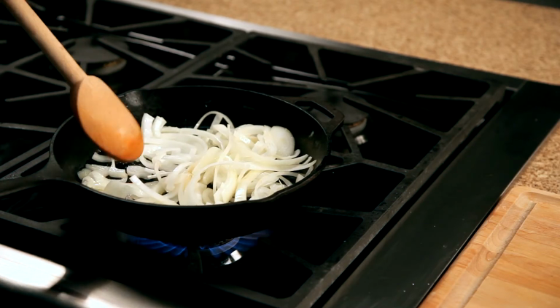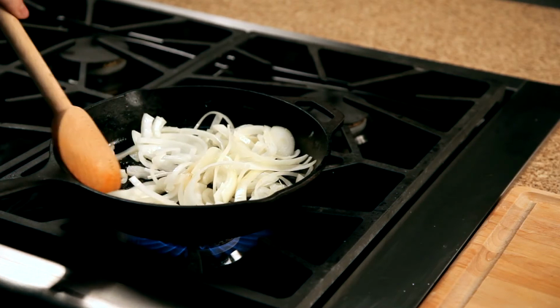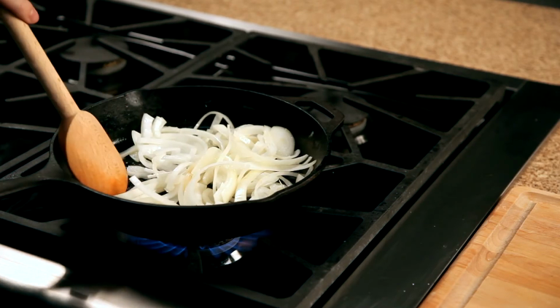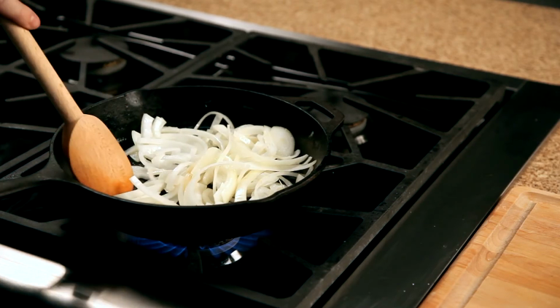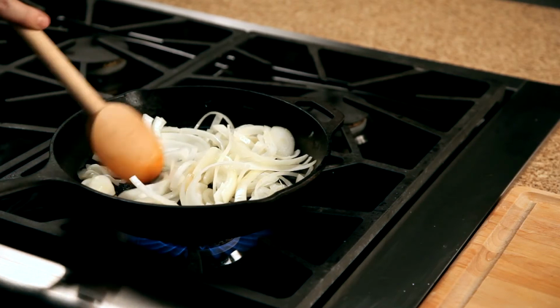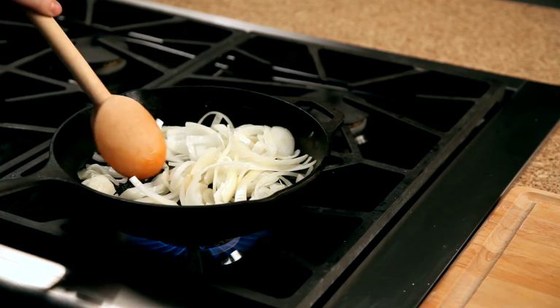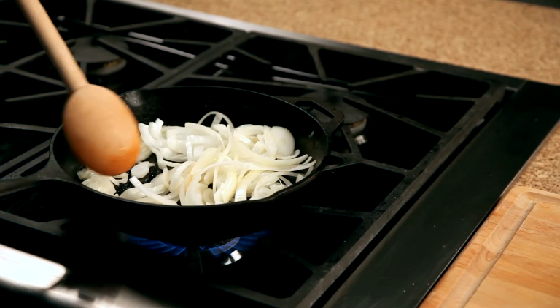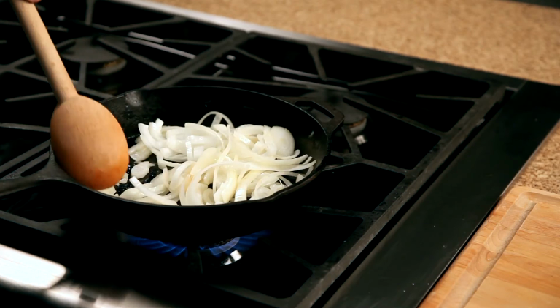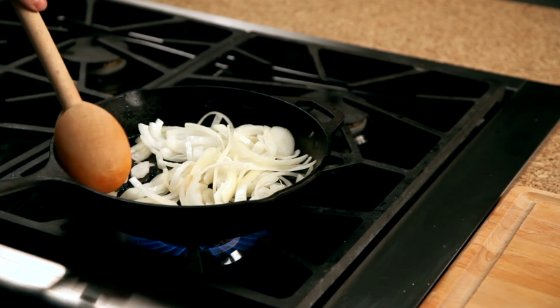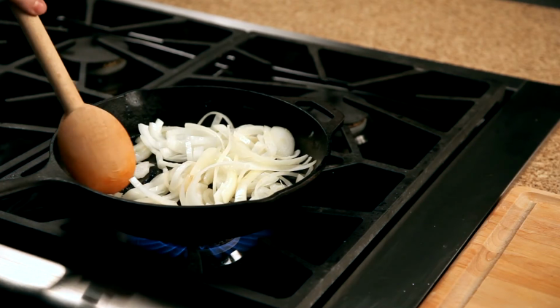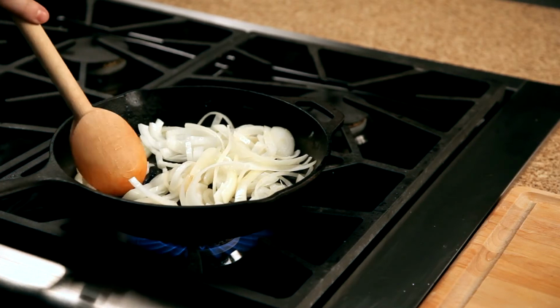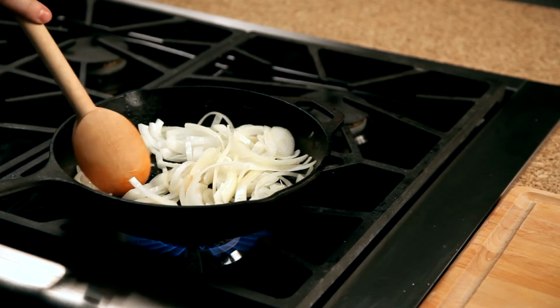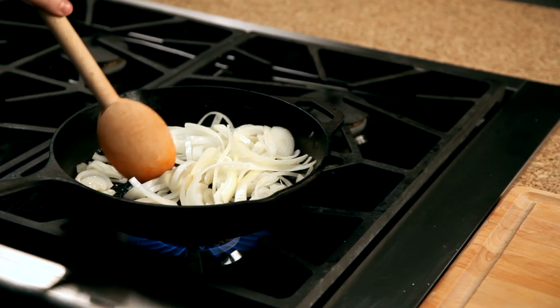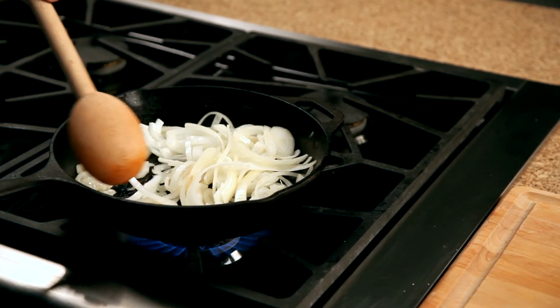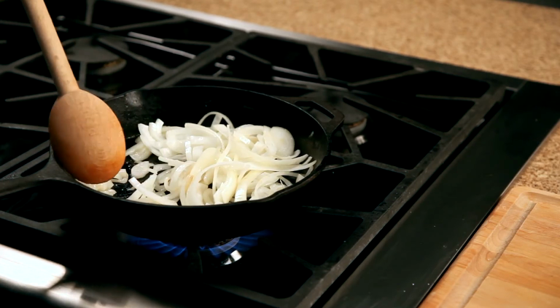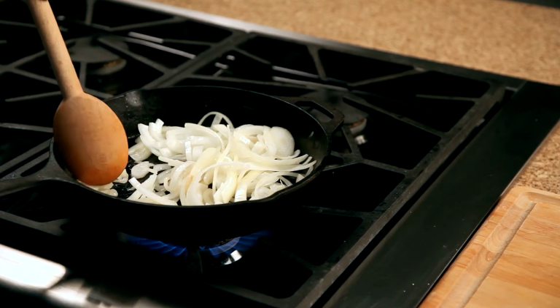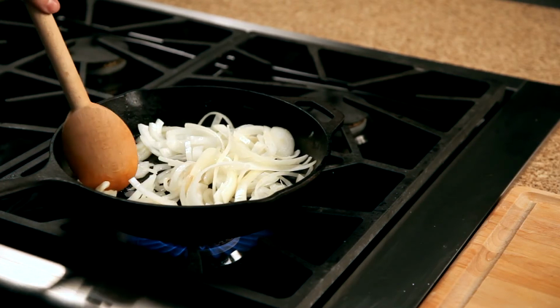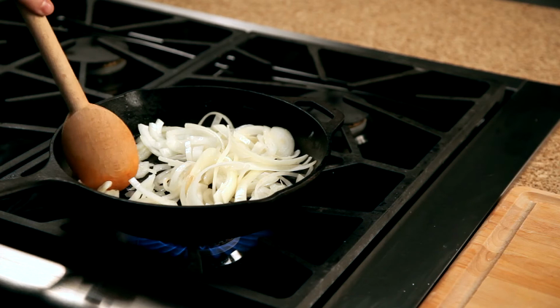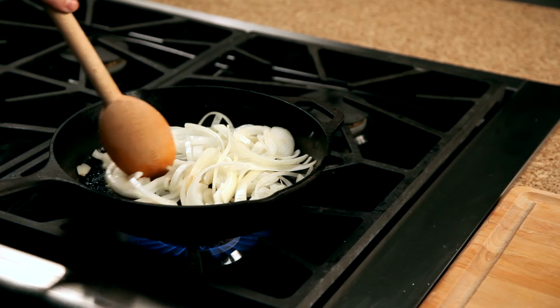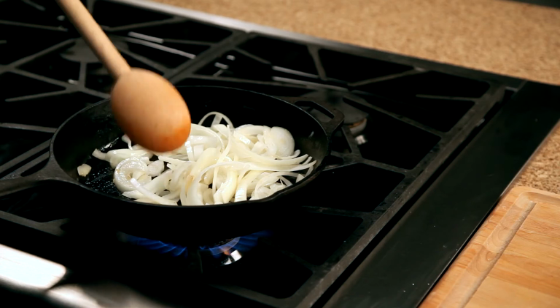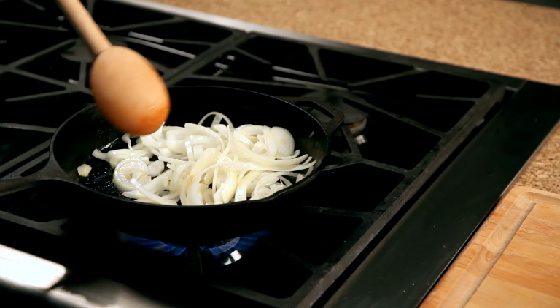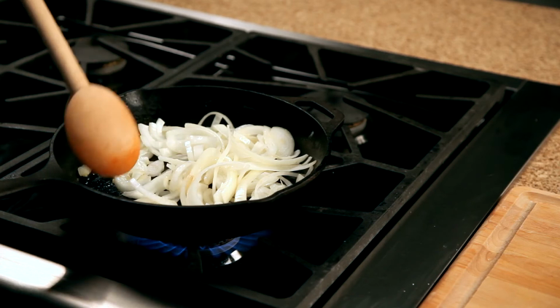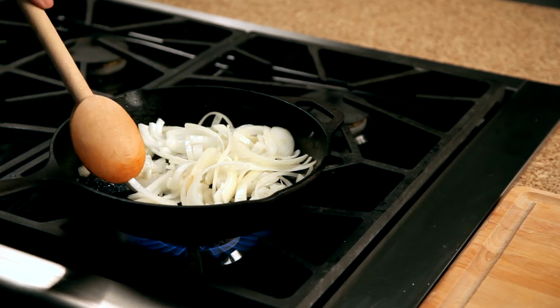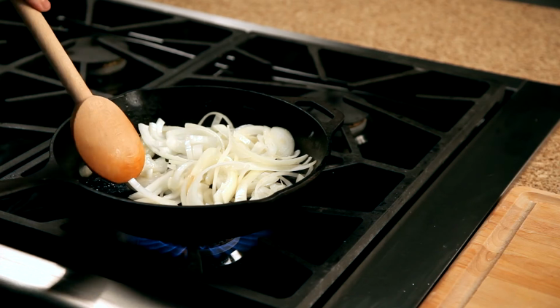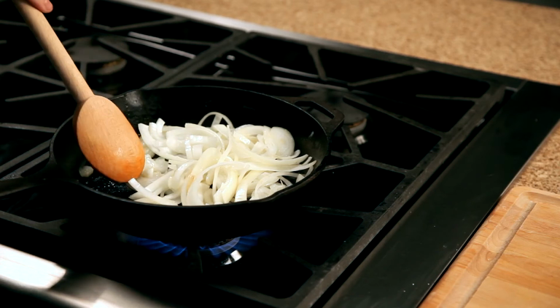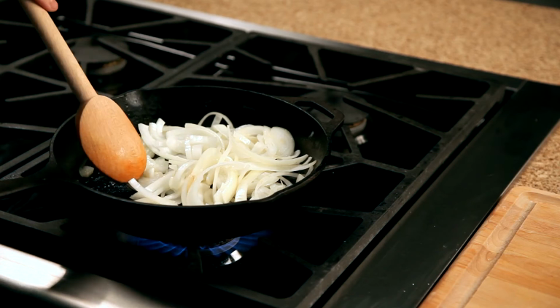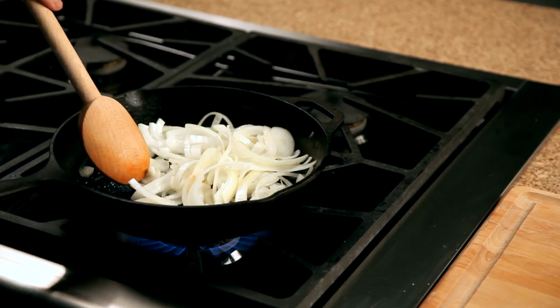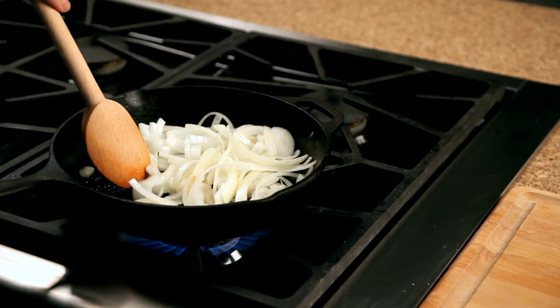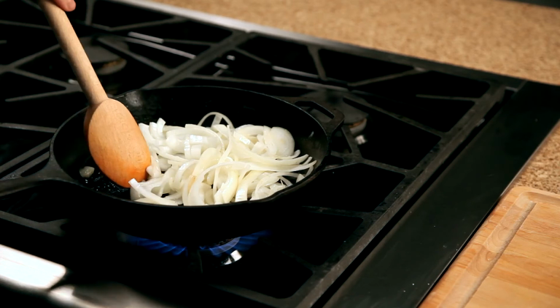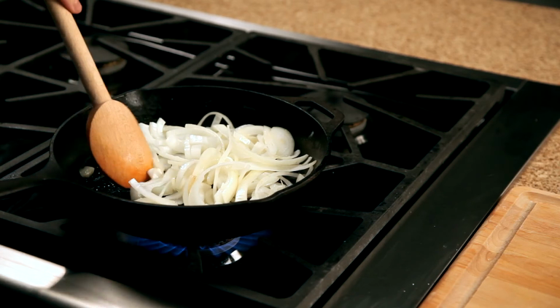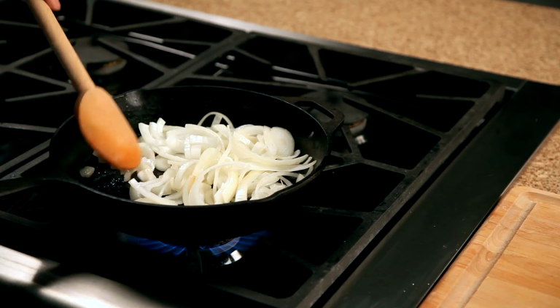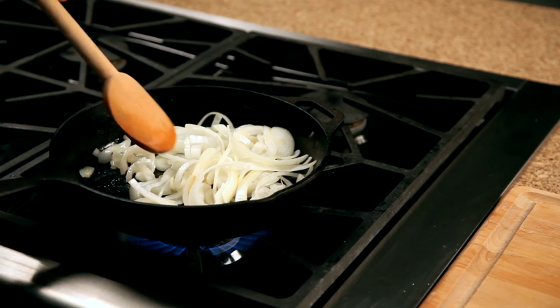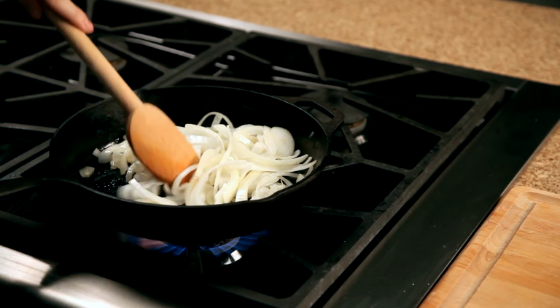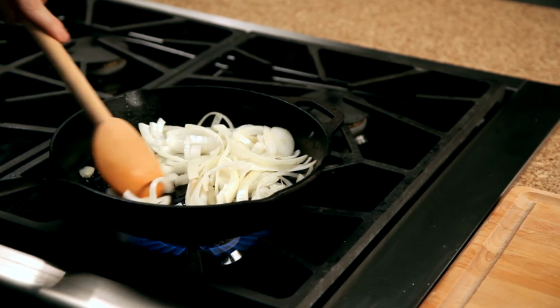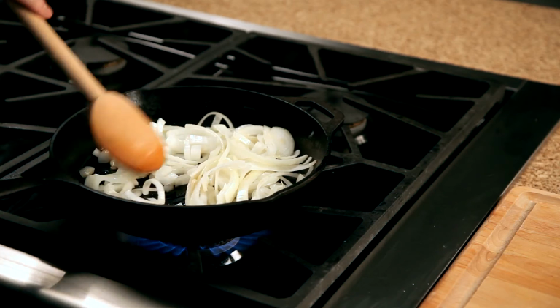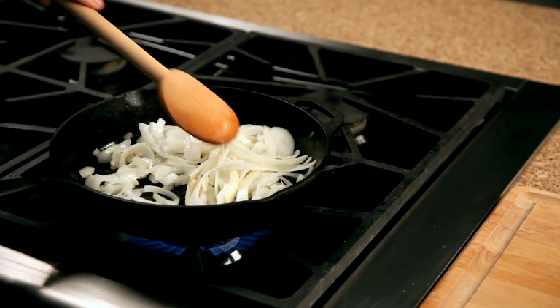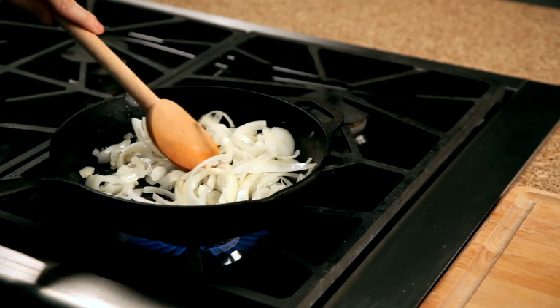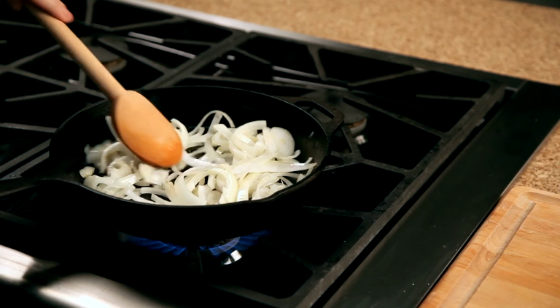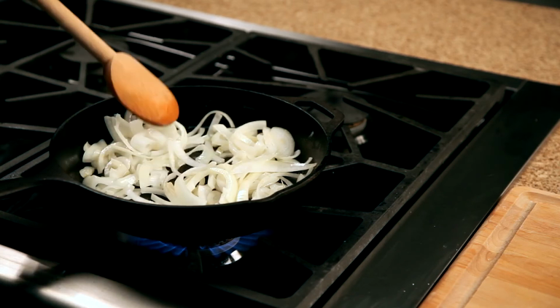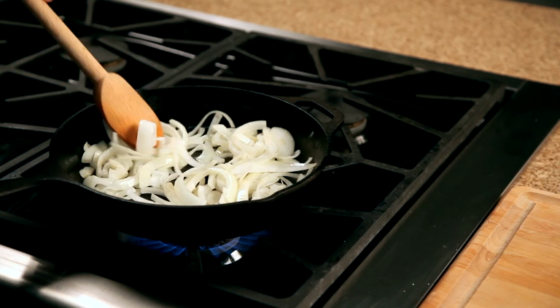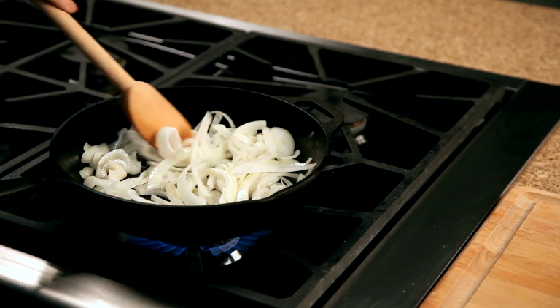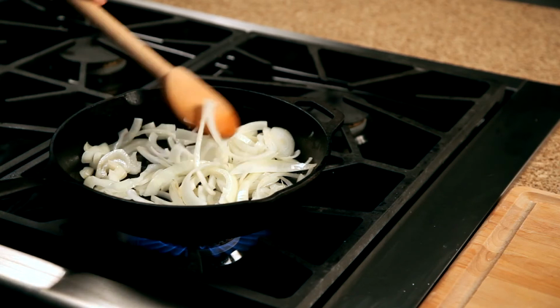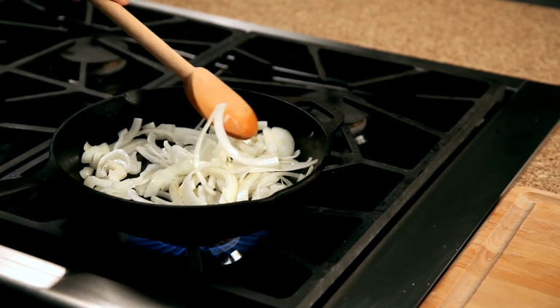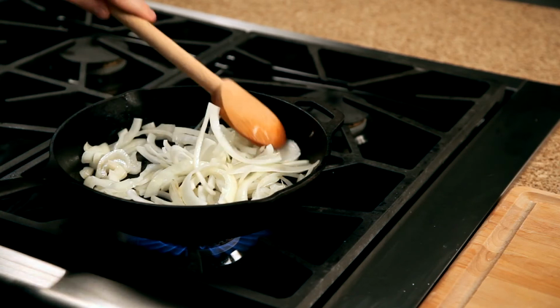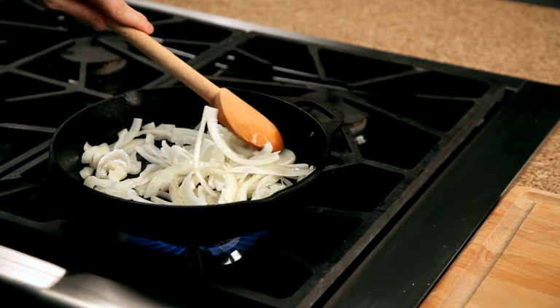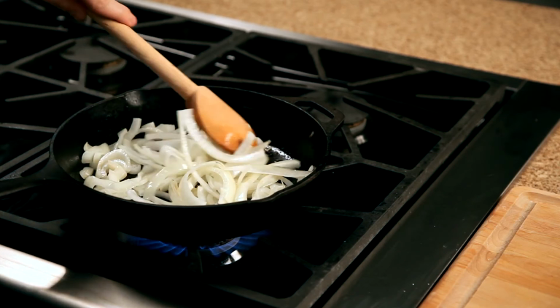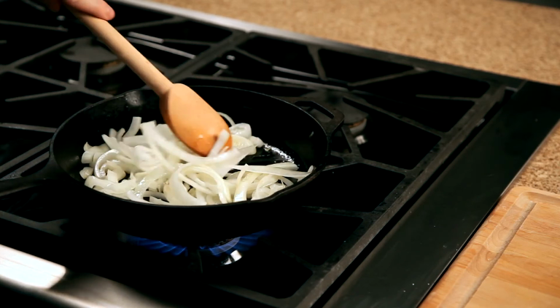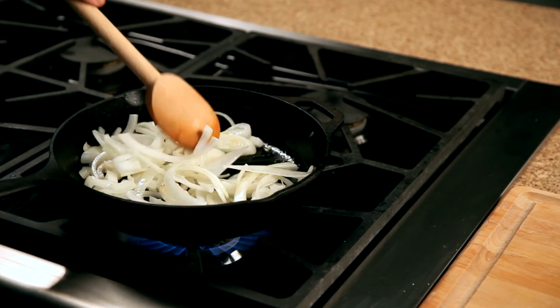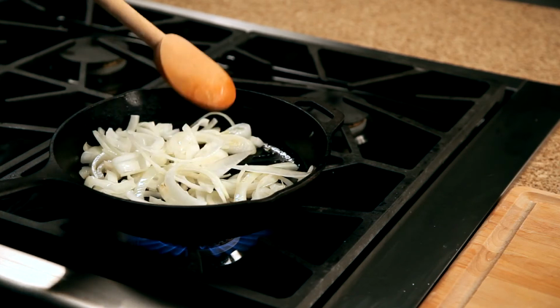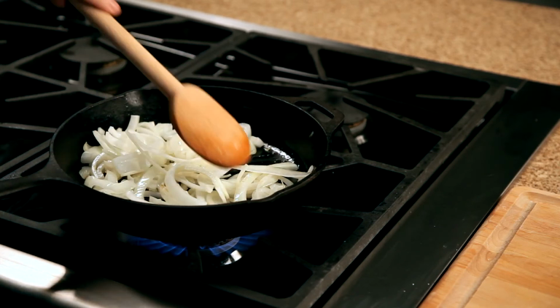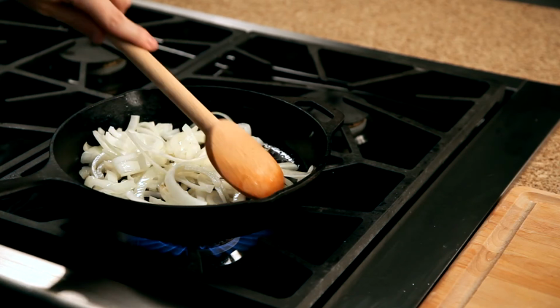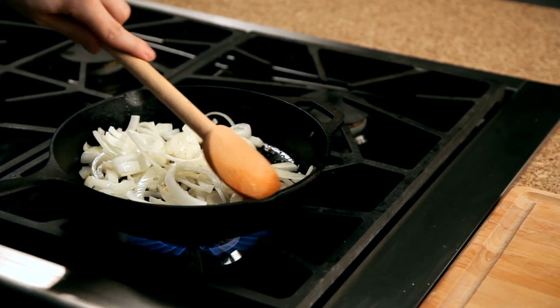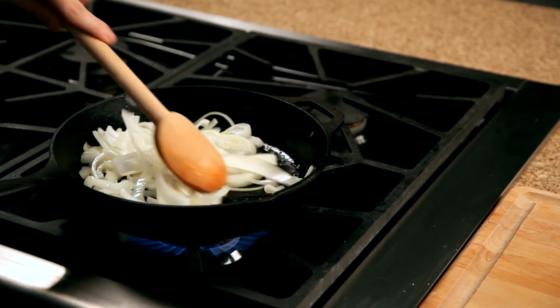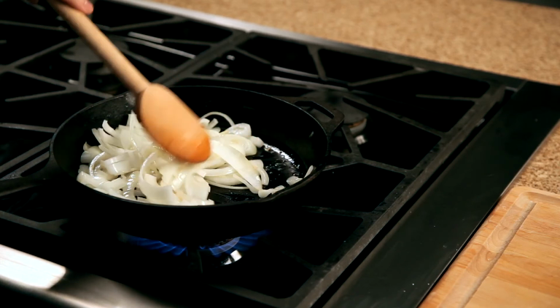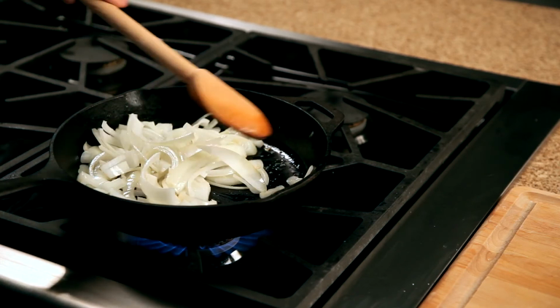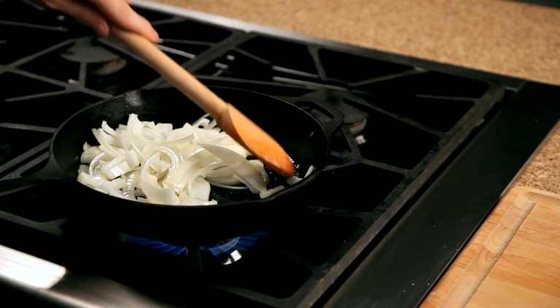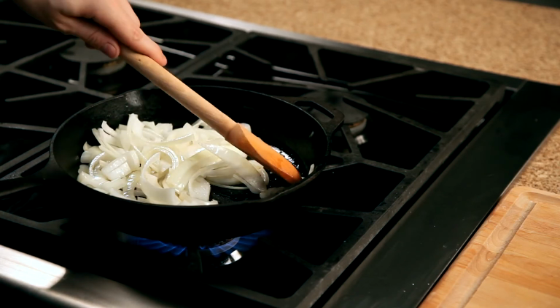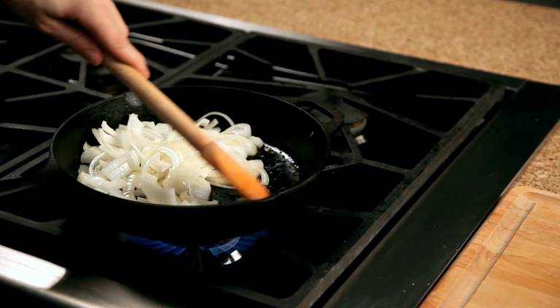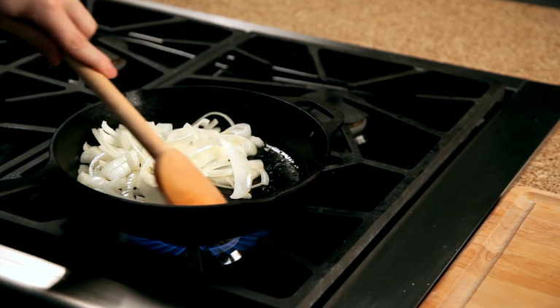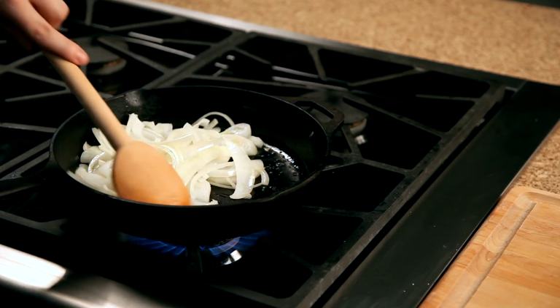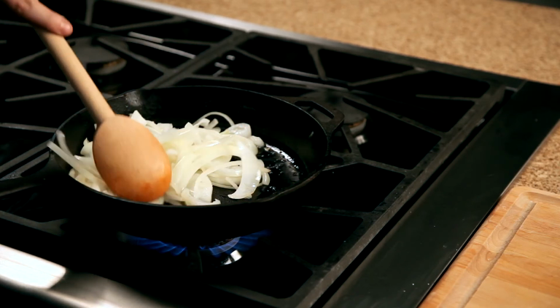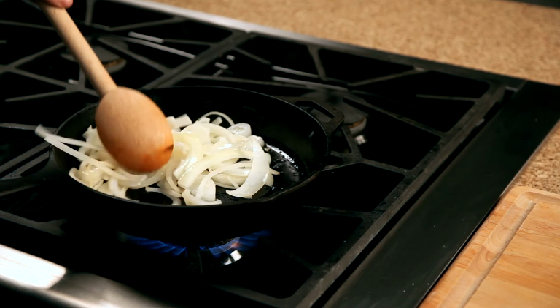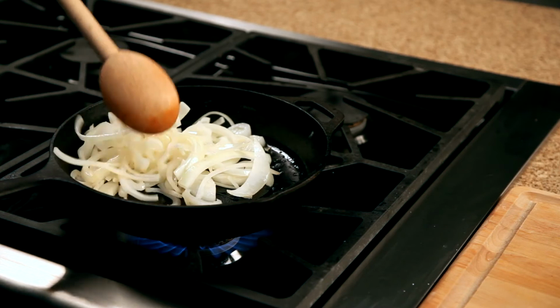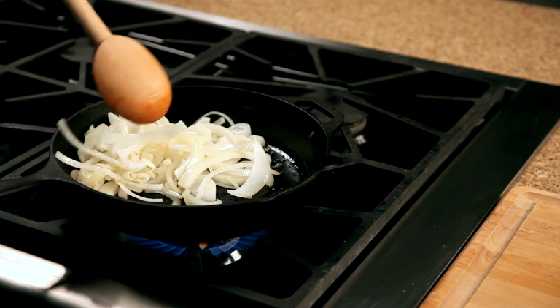A few minutes, then put the pan on top. Now mix.